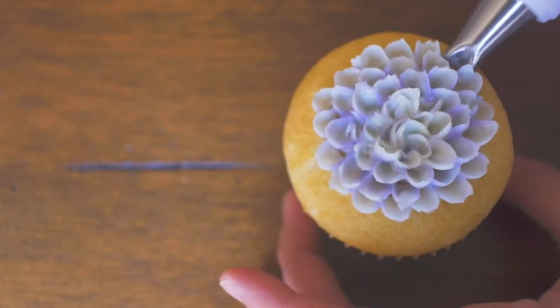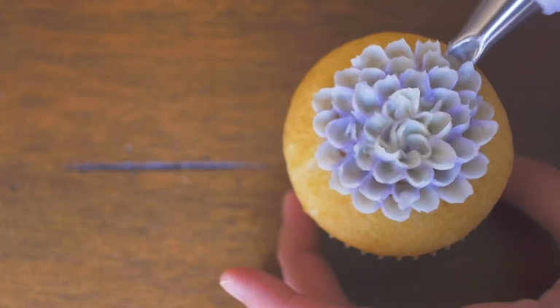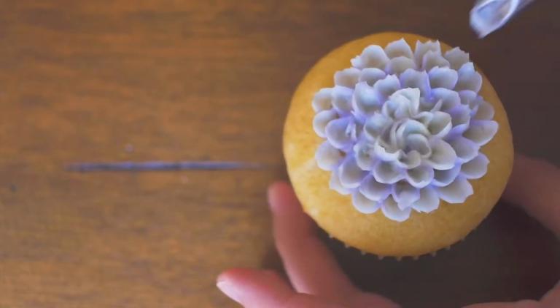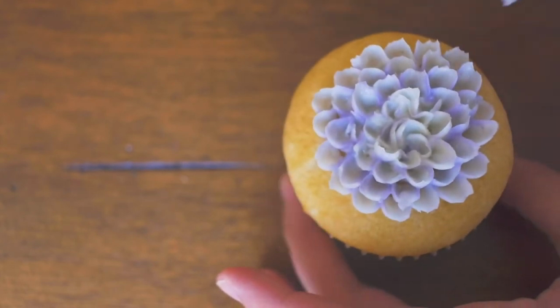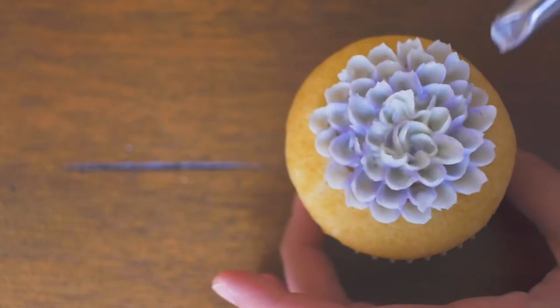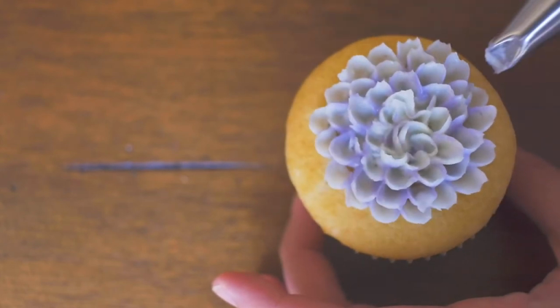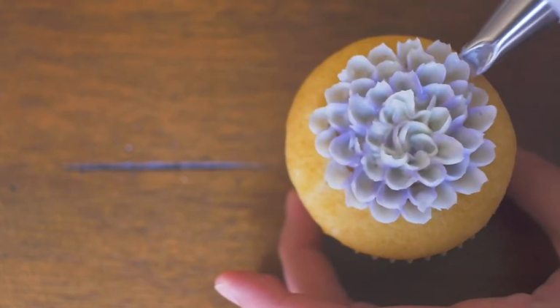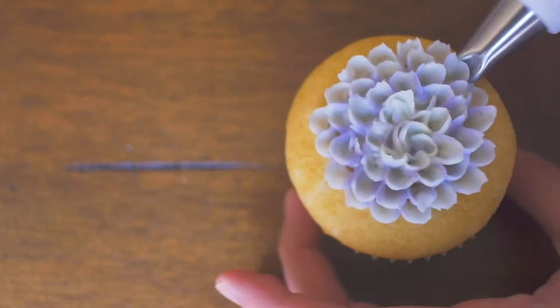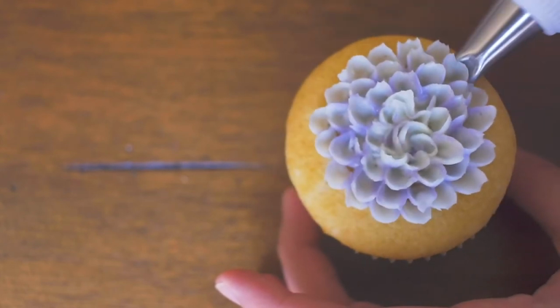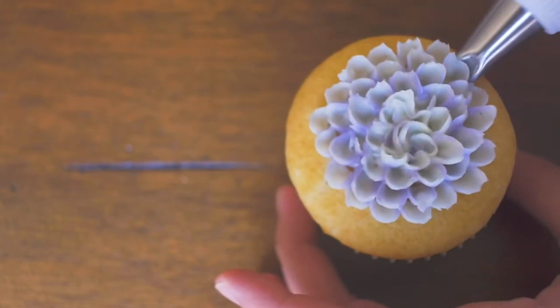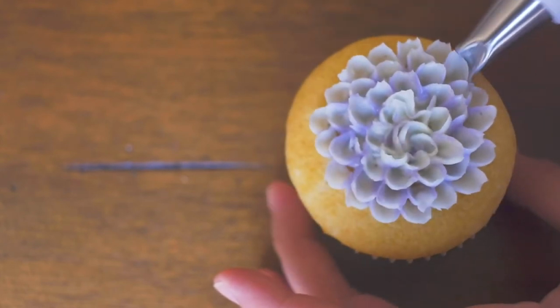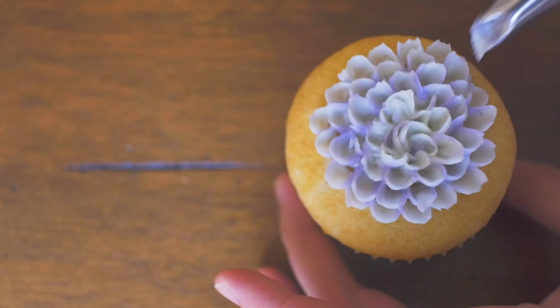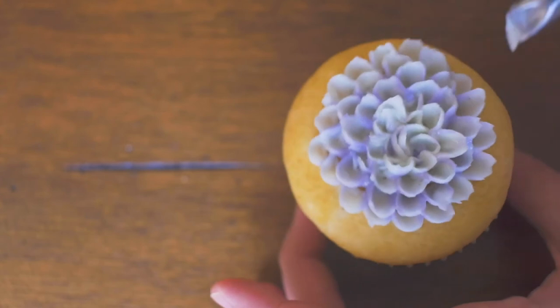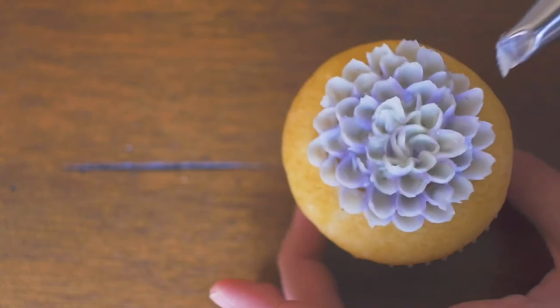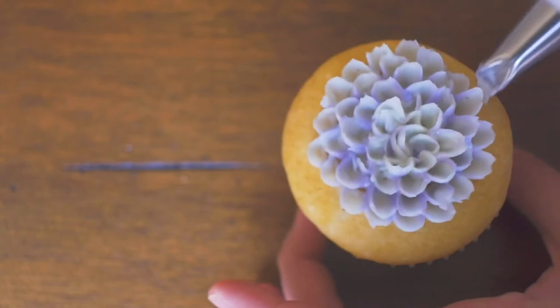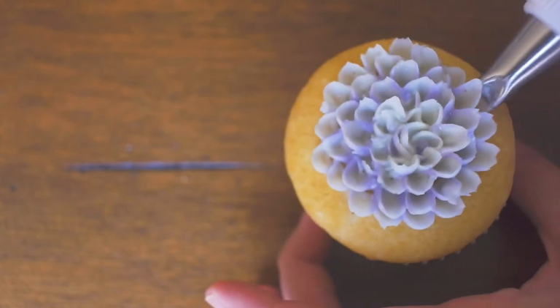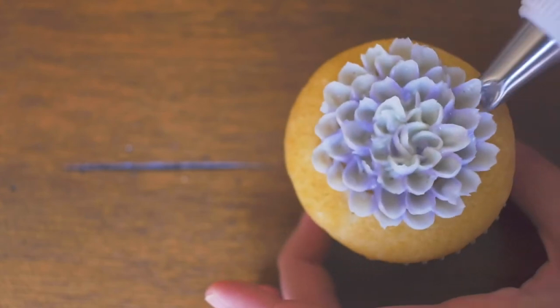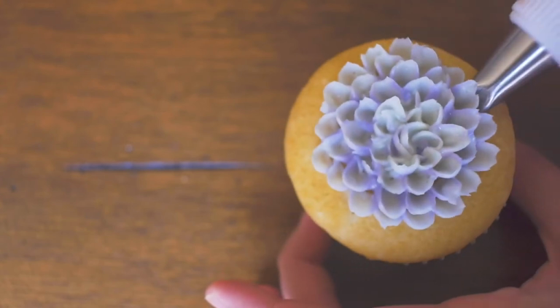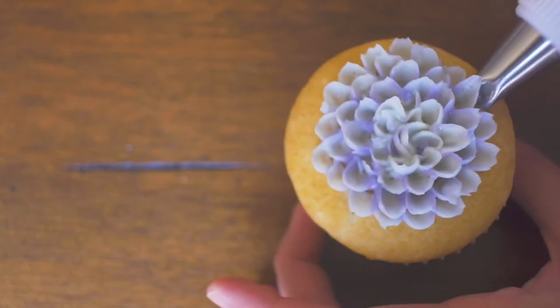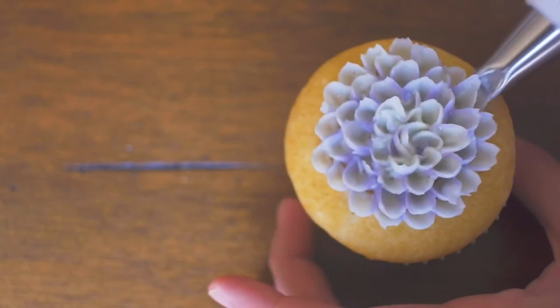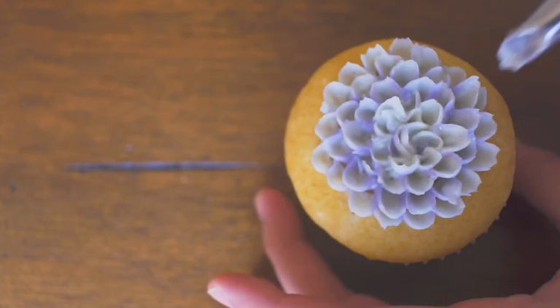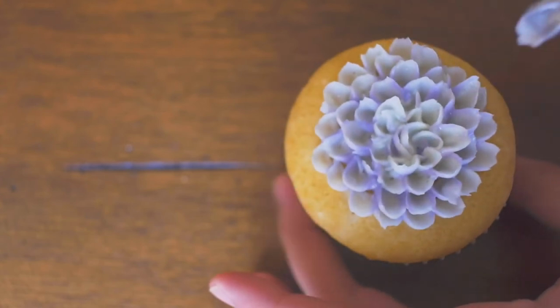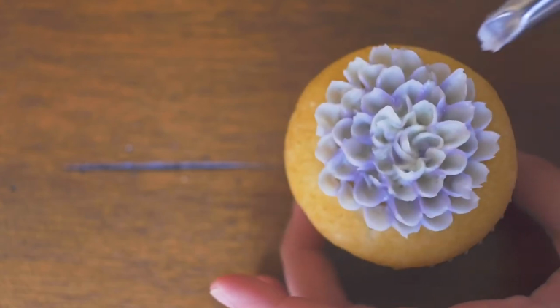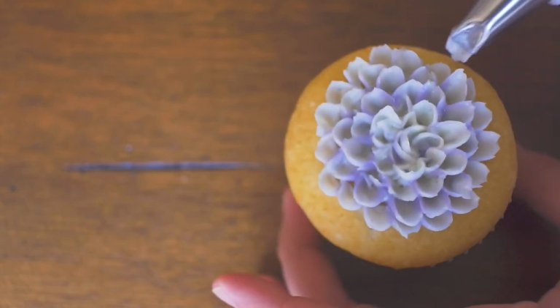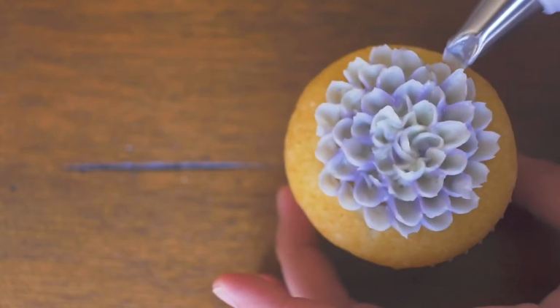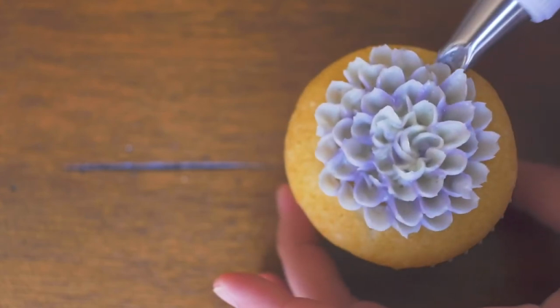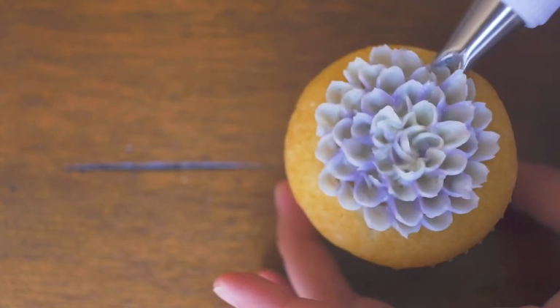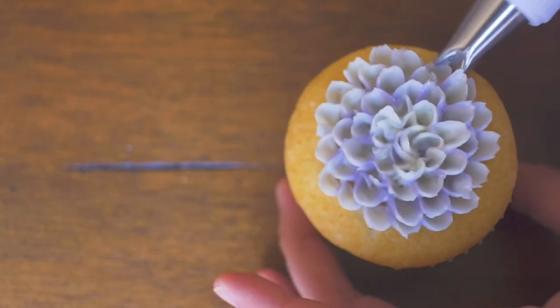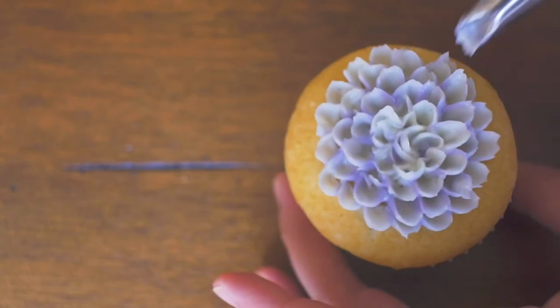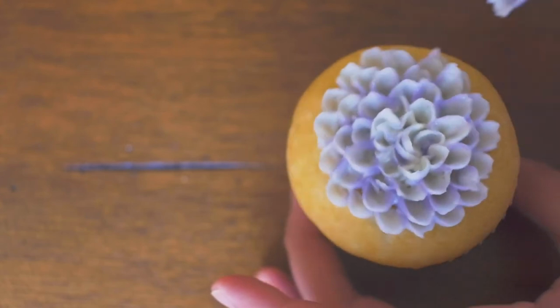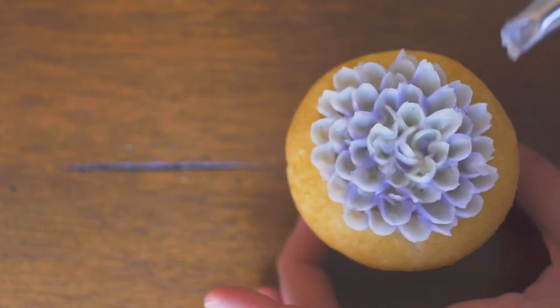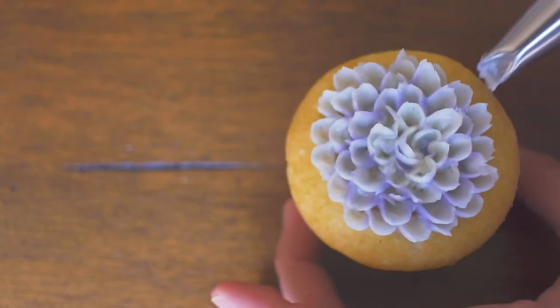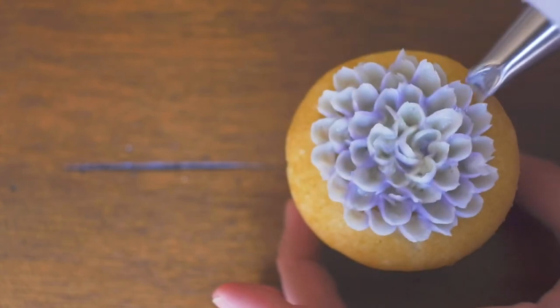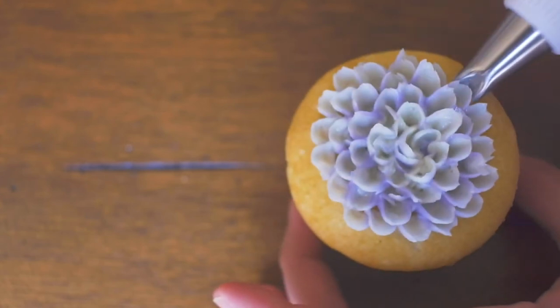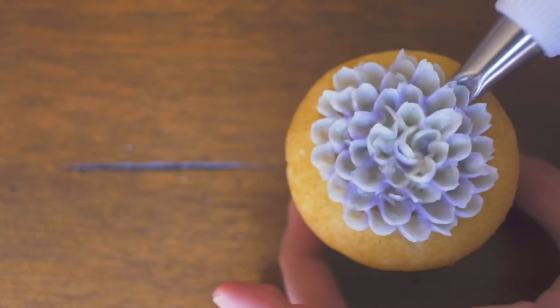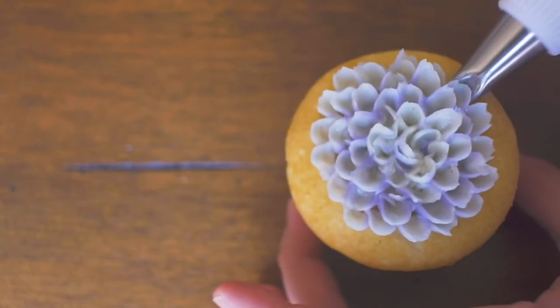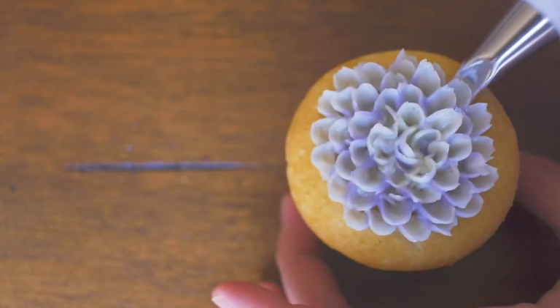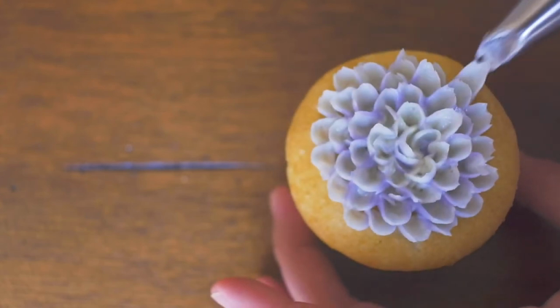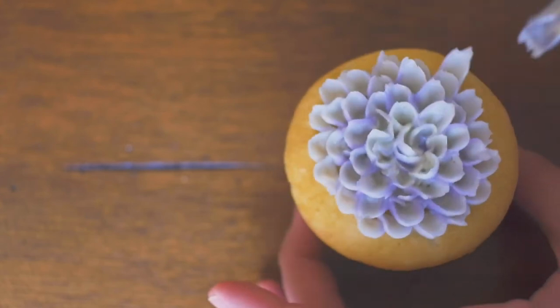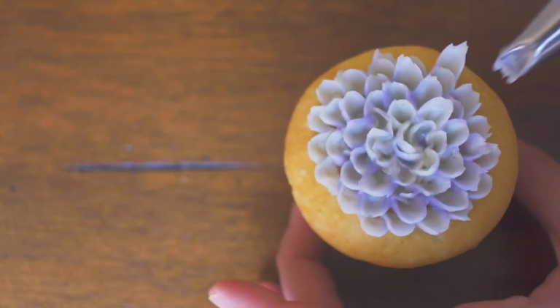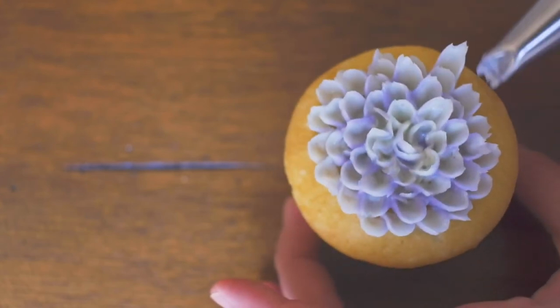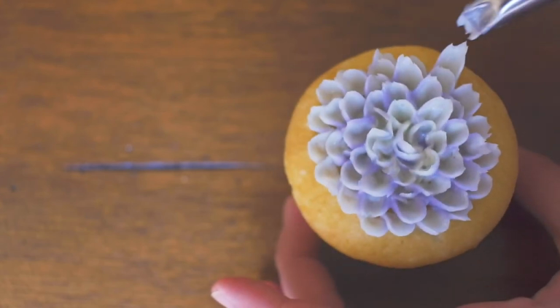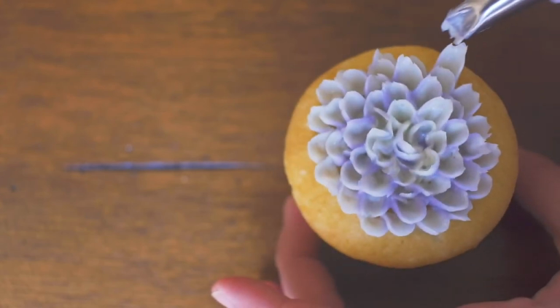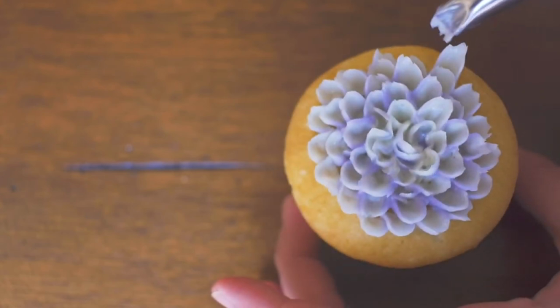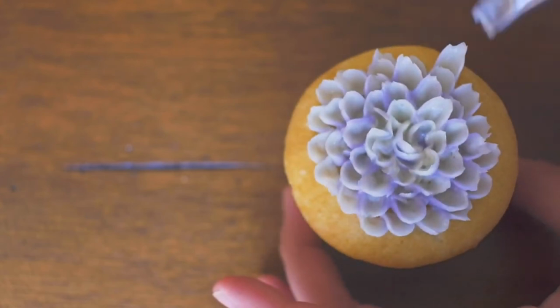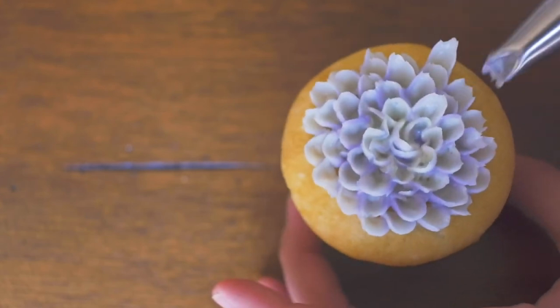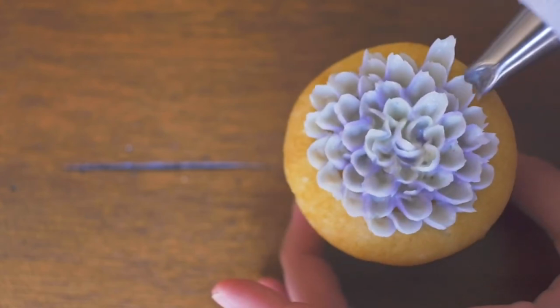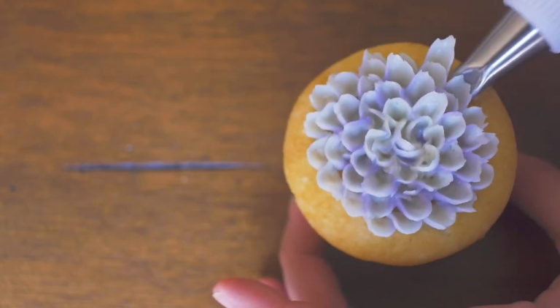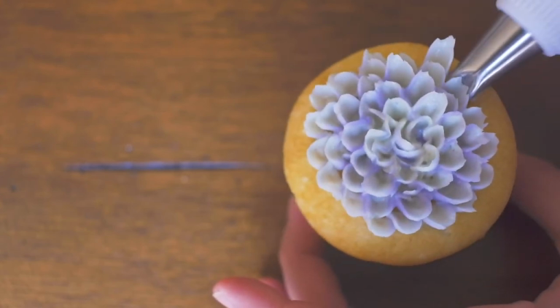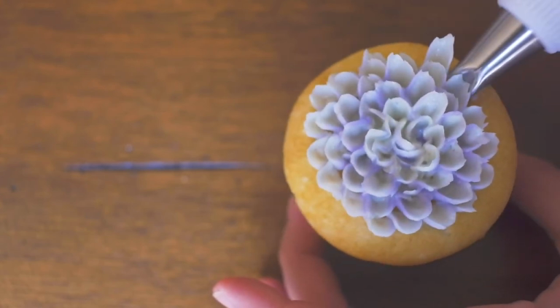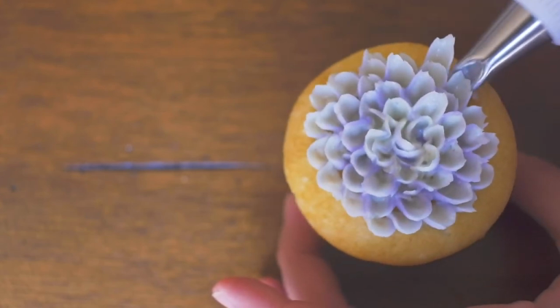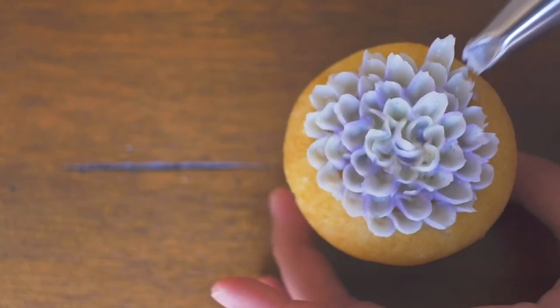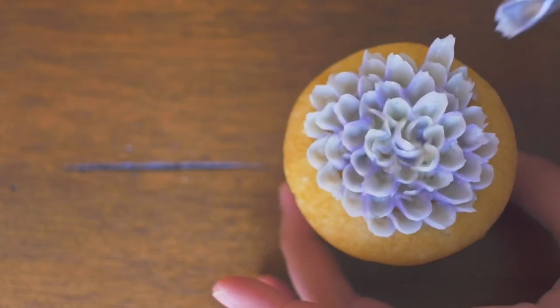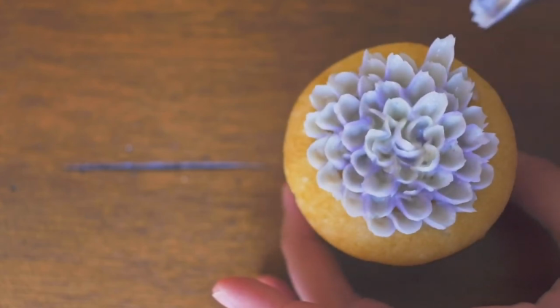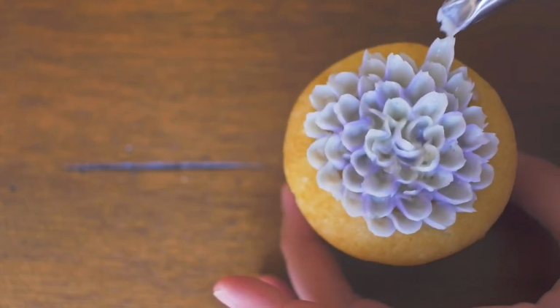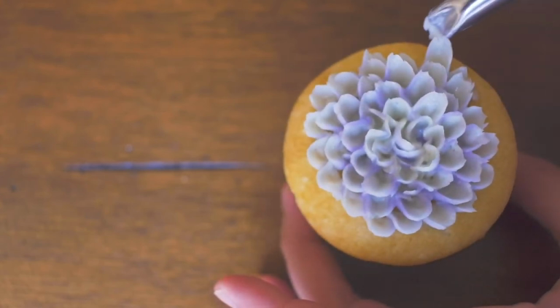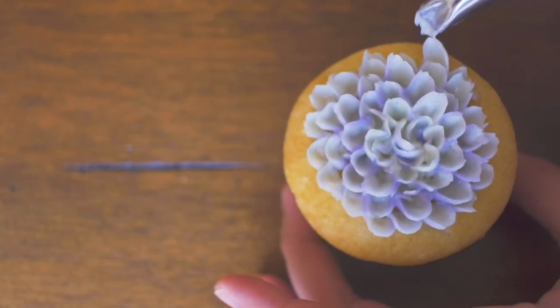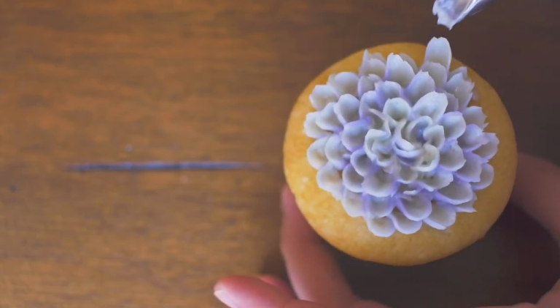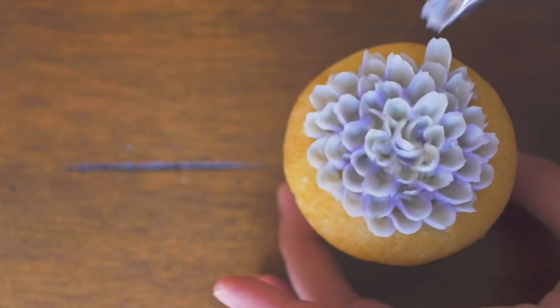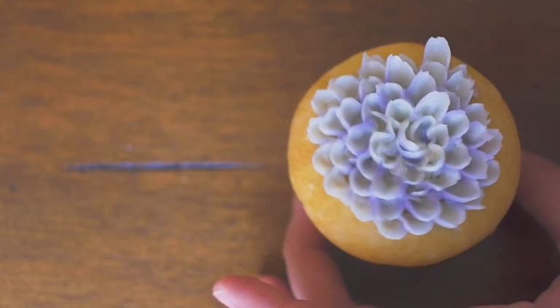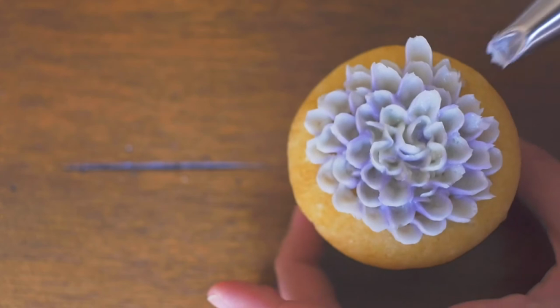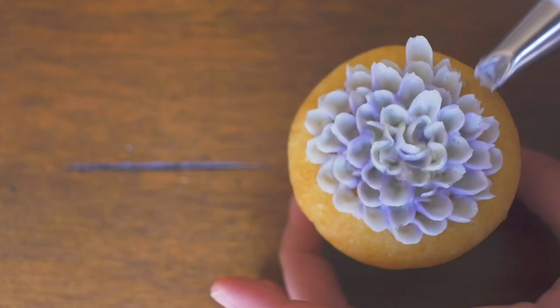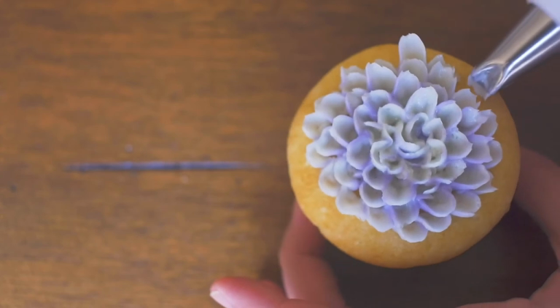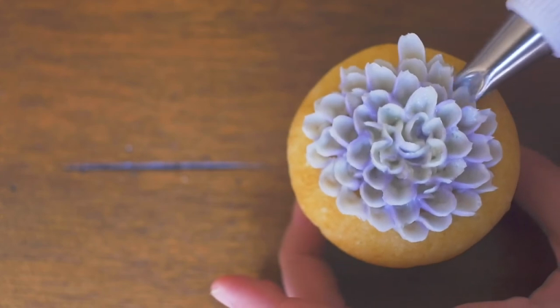I'm also only using one piping bag for all of these flowers. Just squeeze out any excess and add the next color.